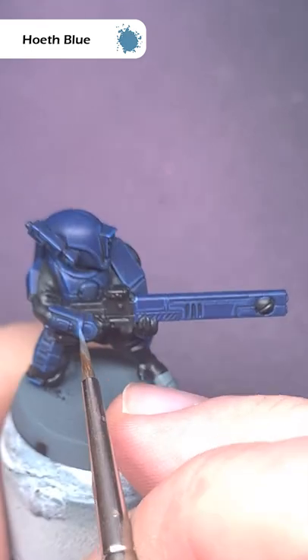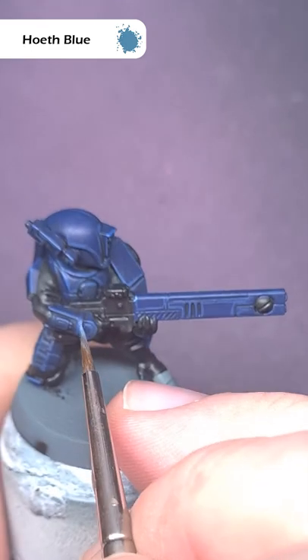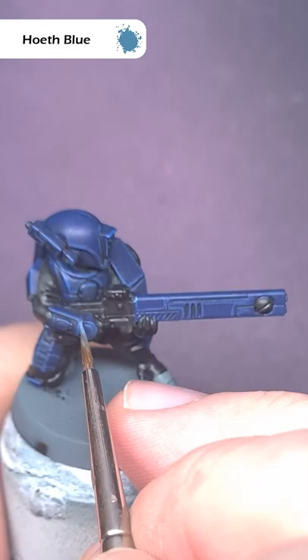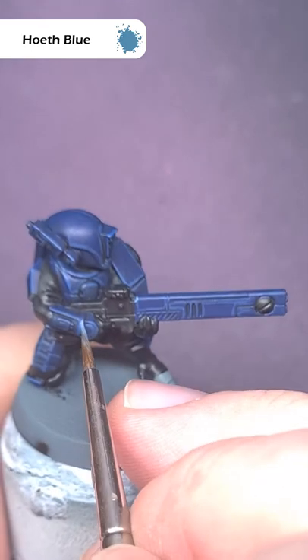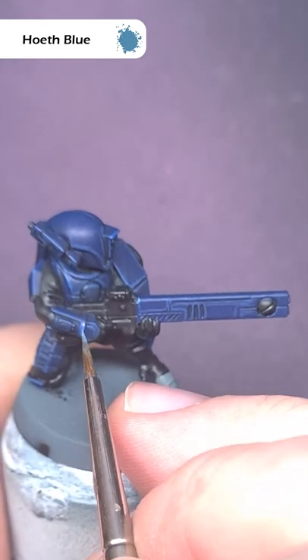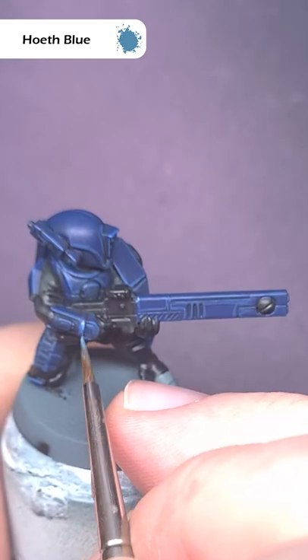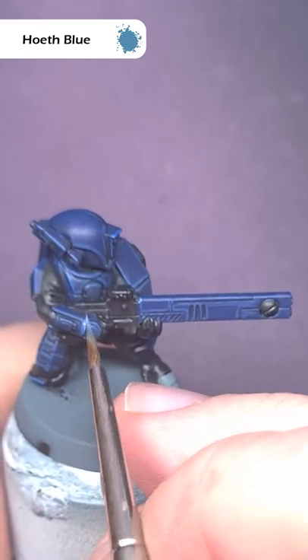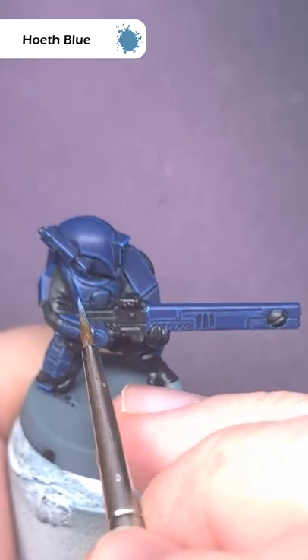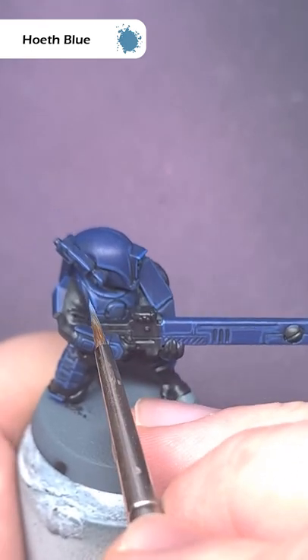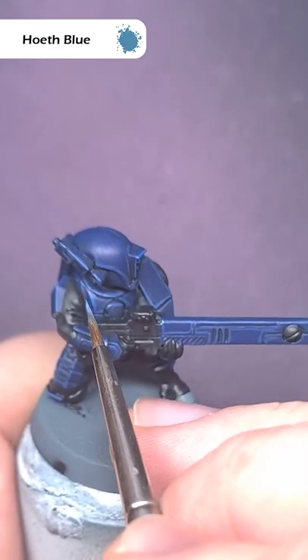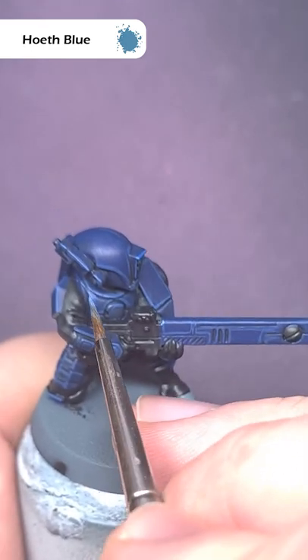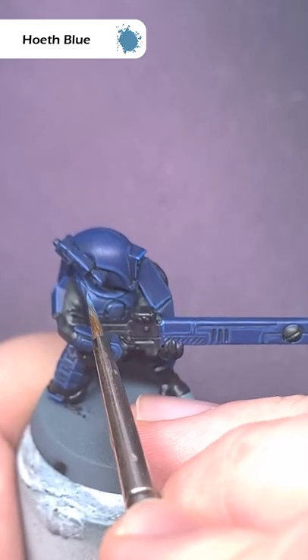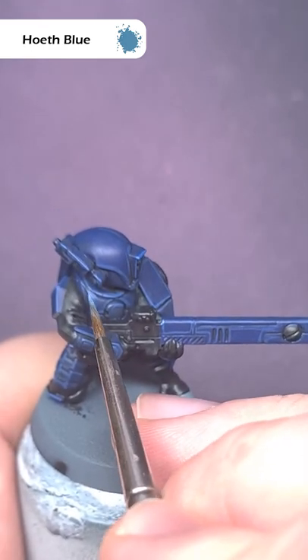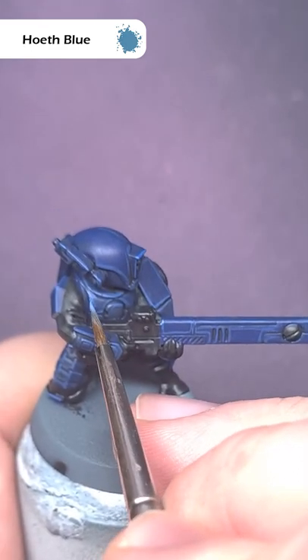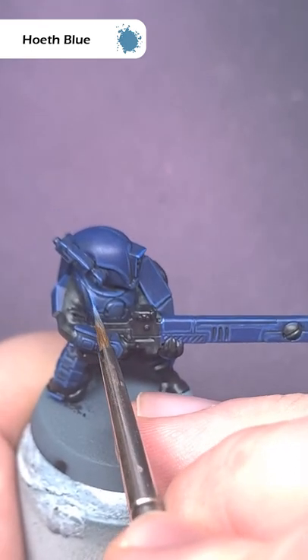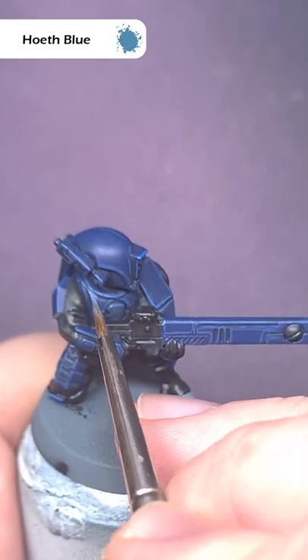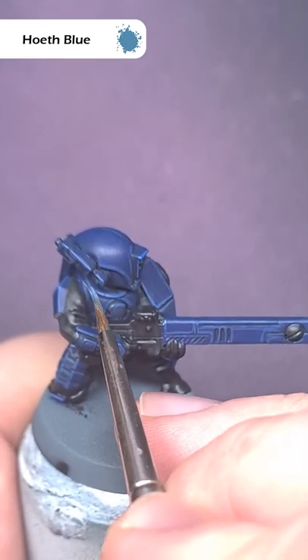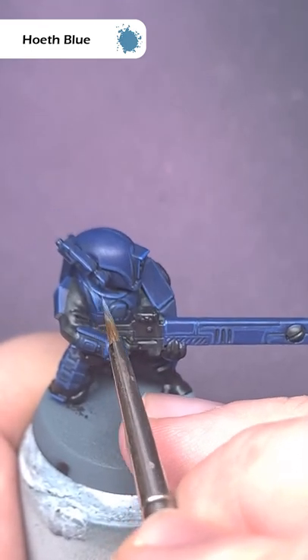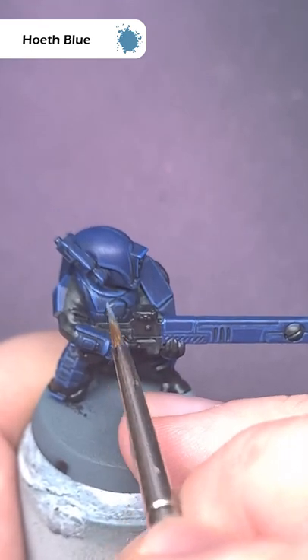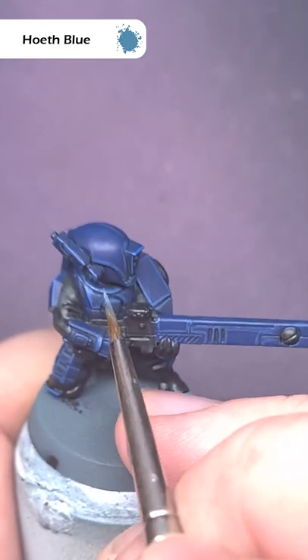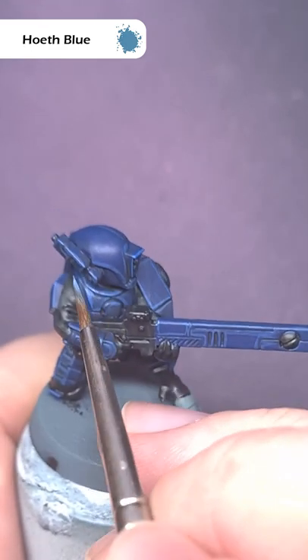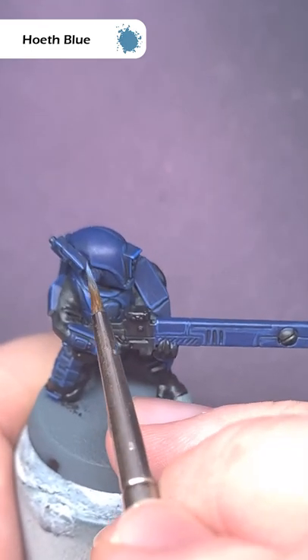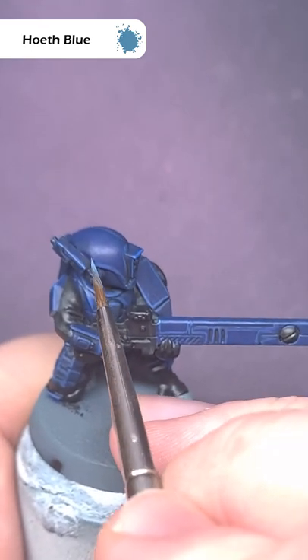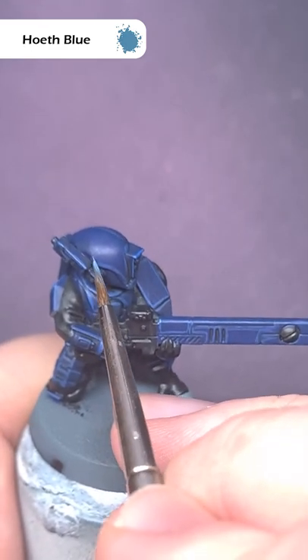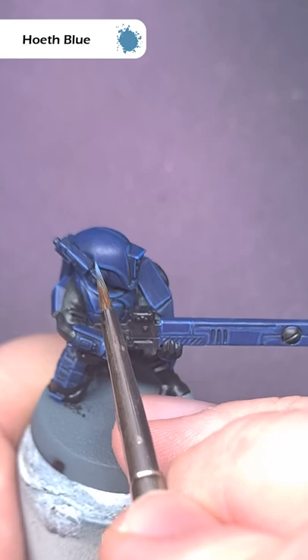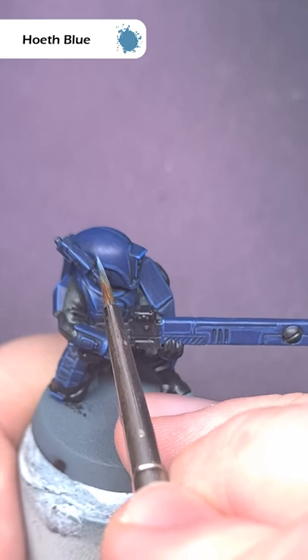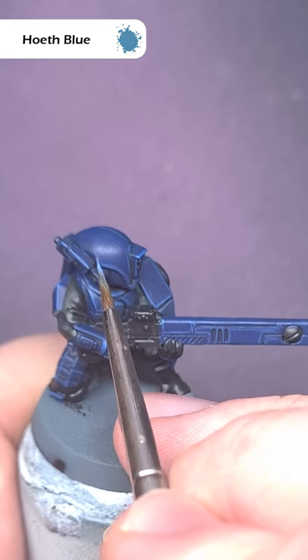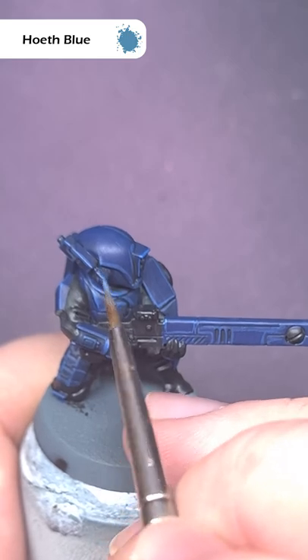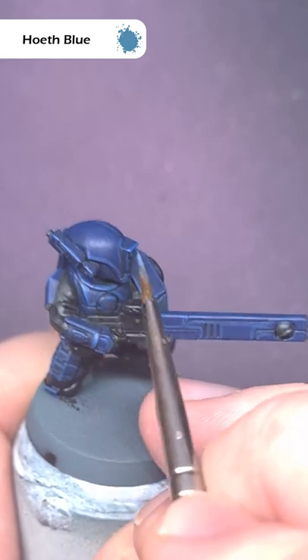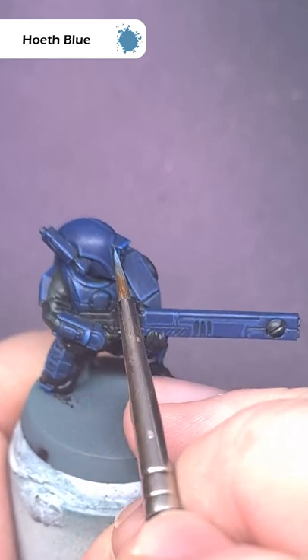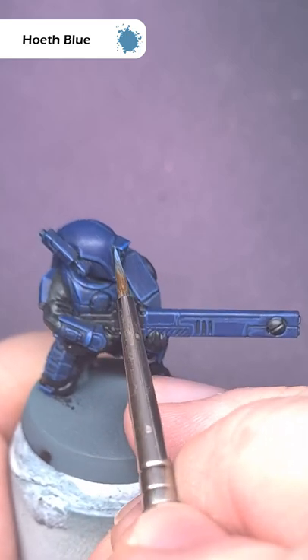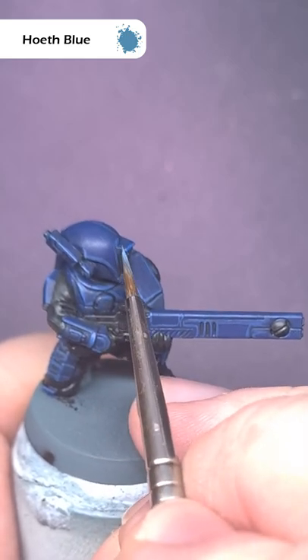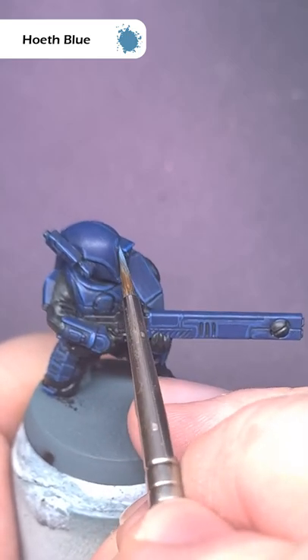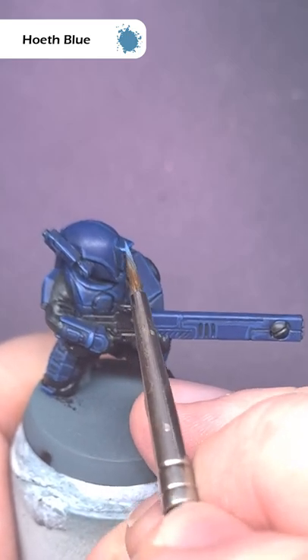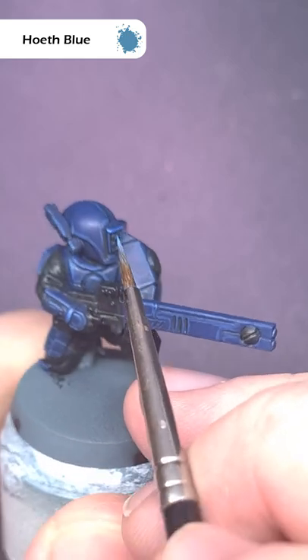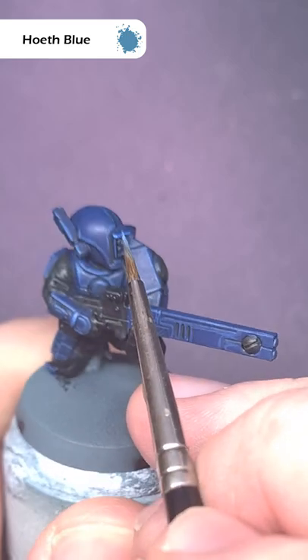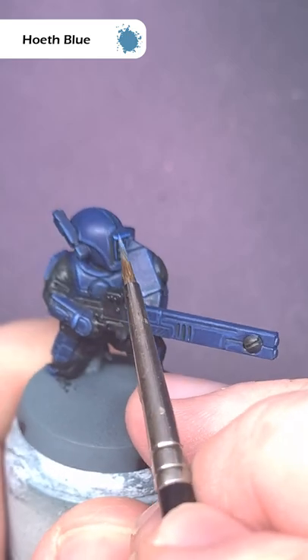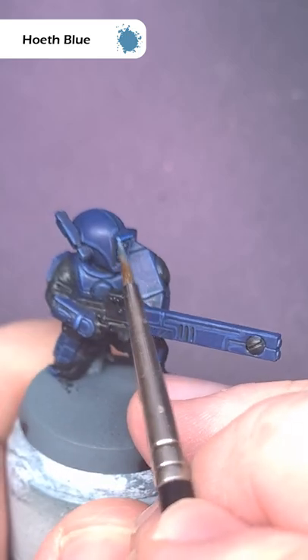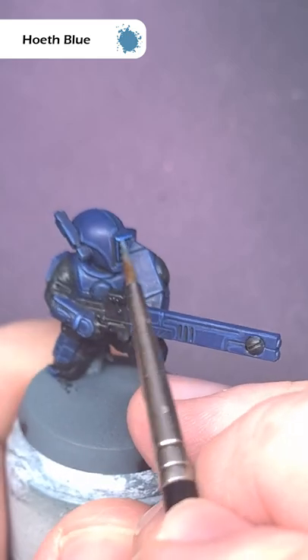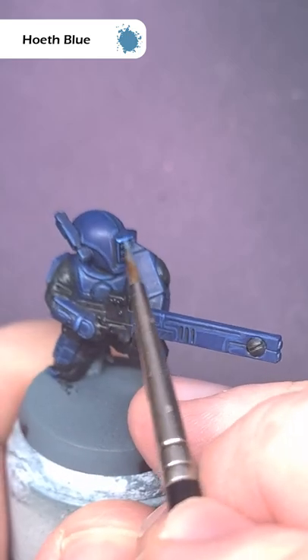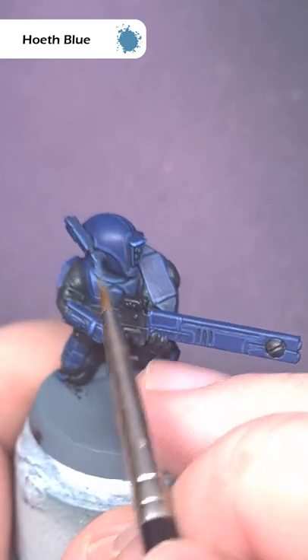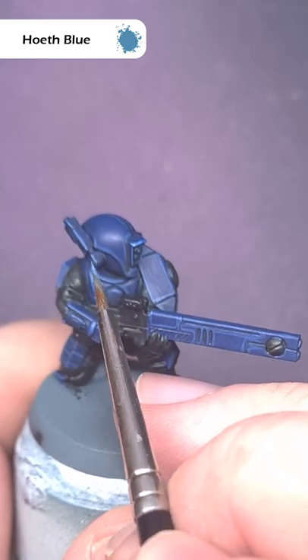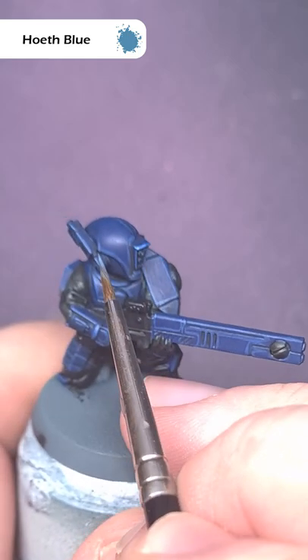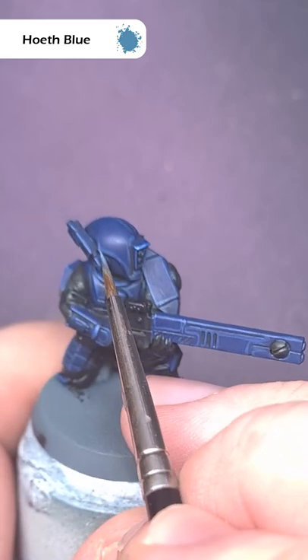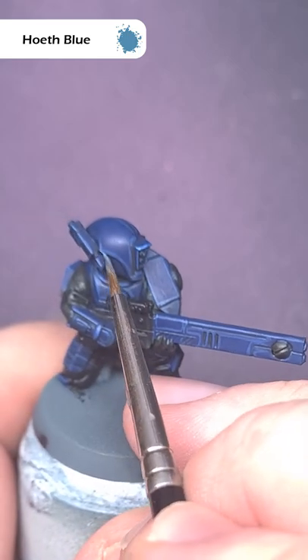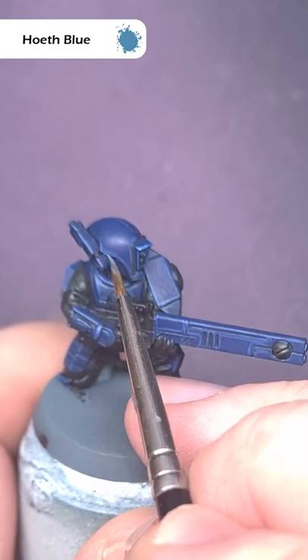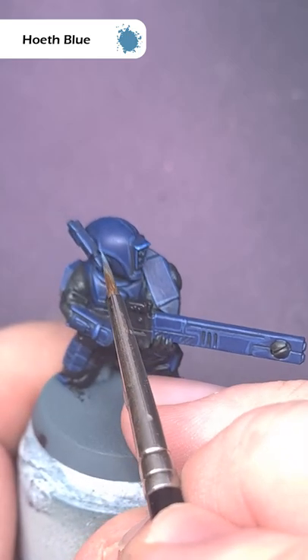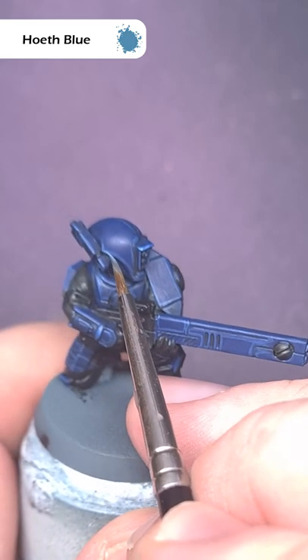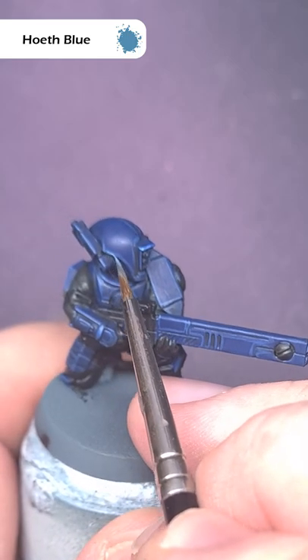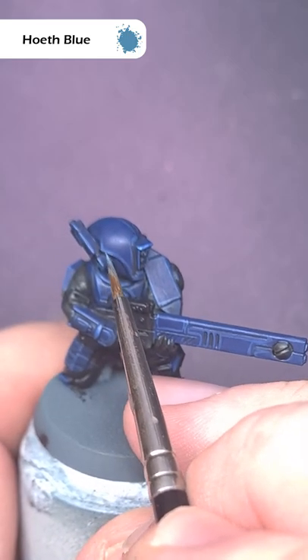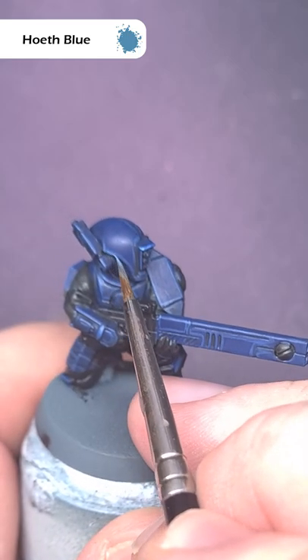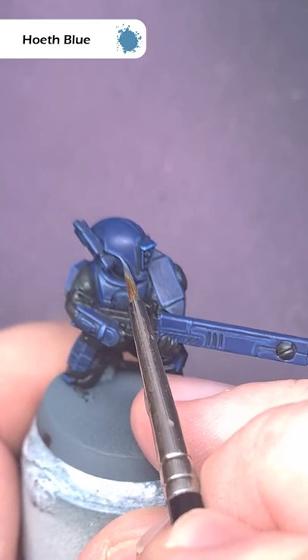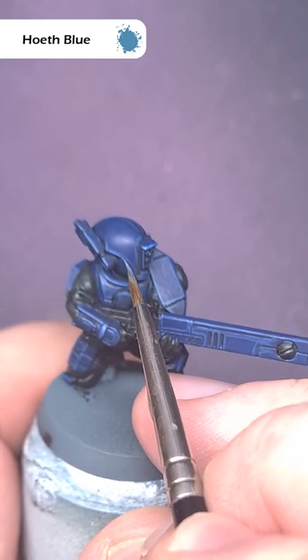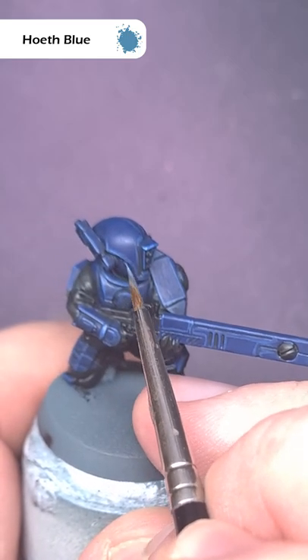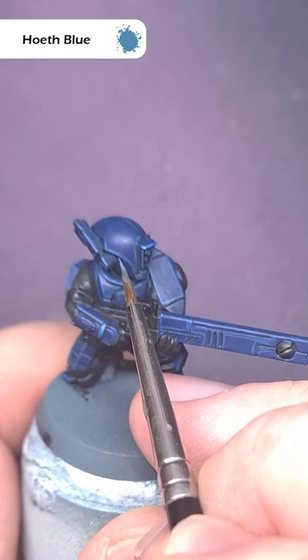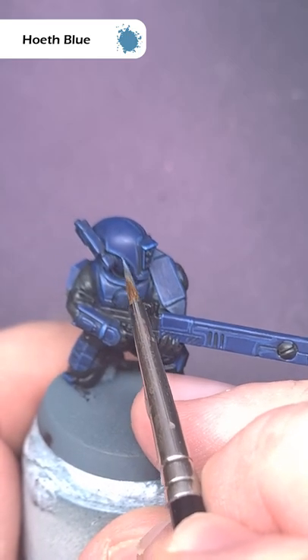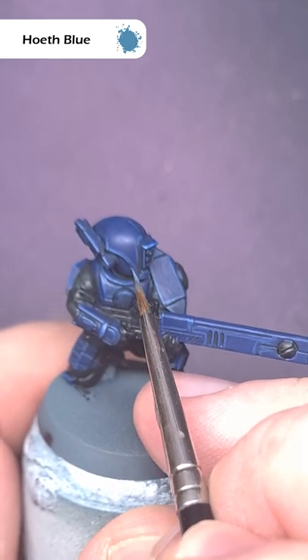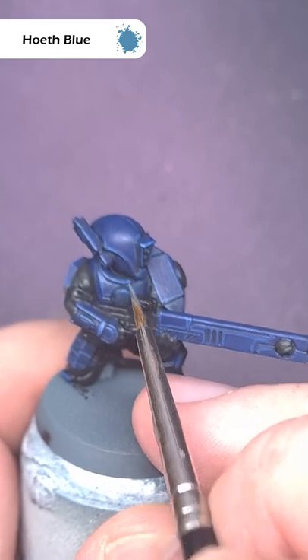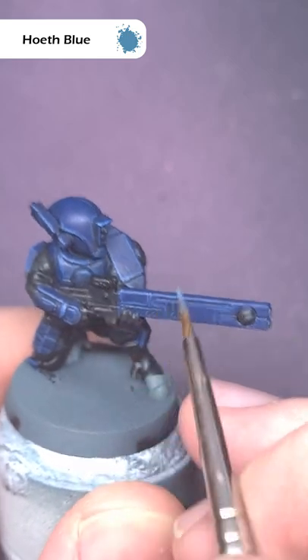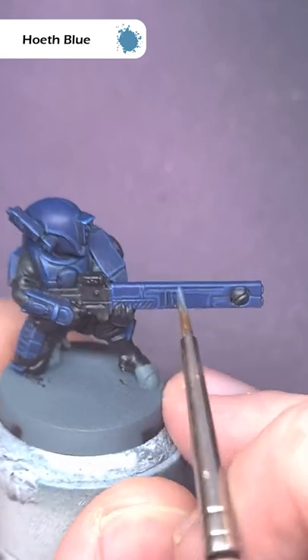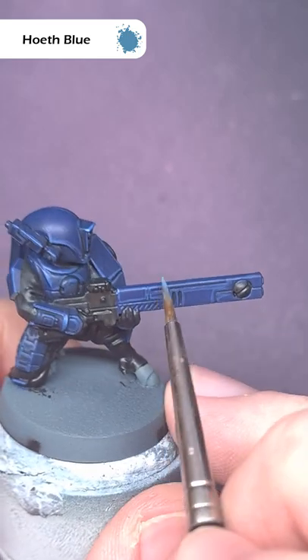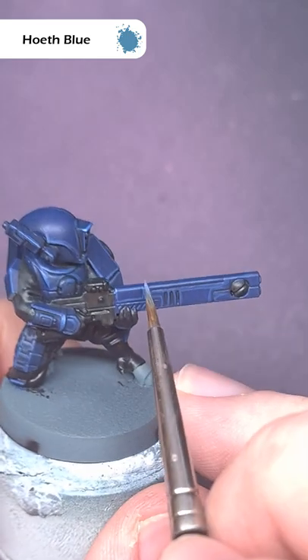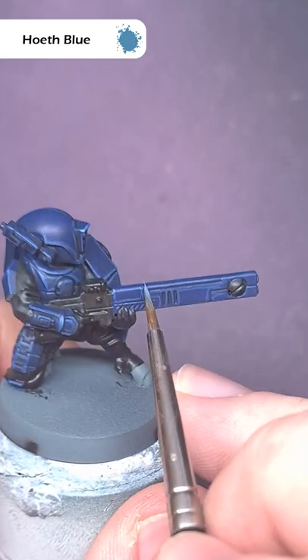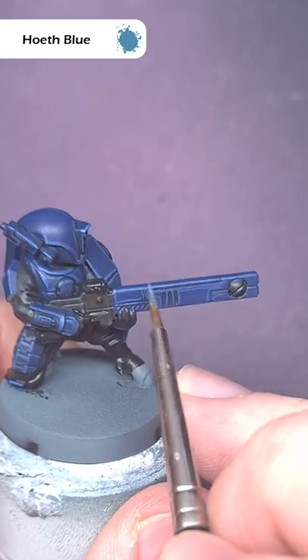The last highlight will be Hoeth Blue, and we're going to use this just on the most sharpest edges and corners, so just take your time and make sure you get a good sharp highlight.